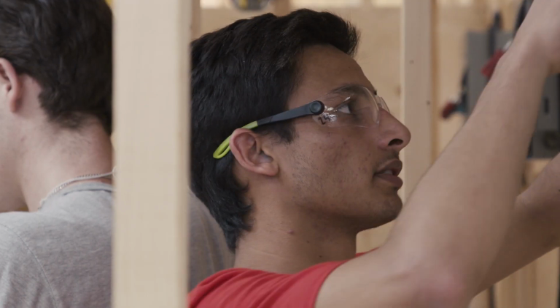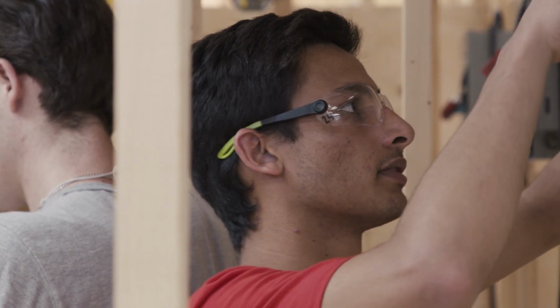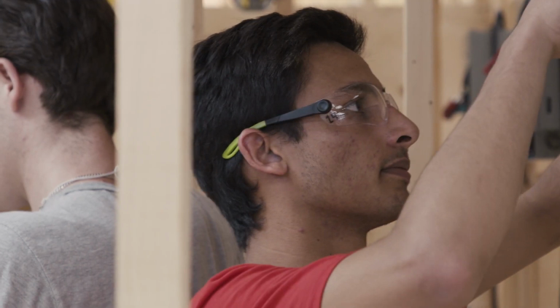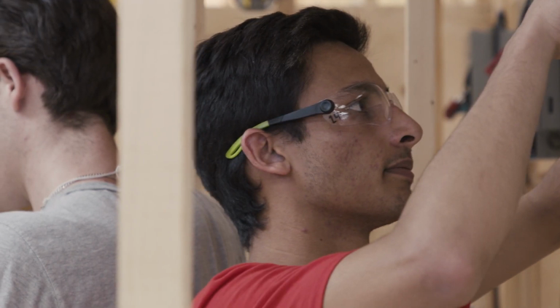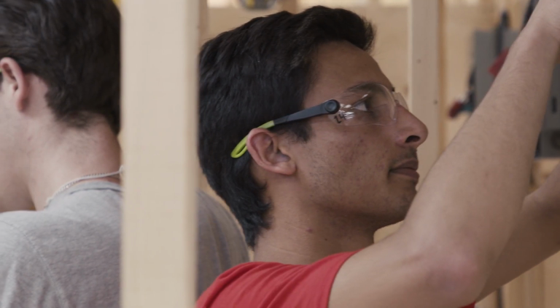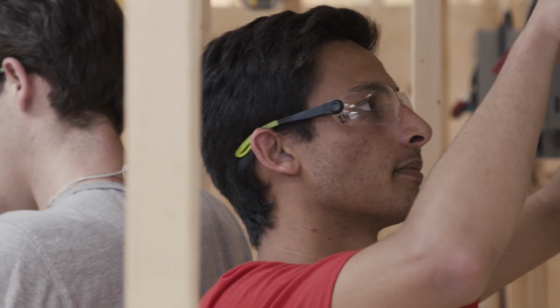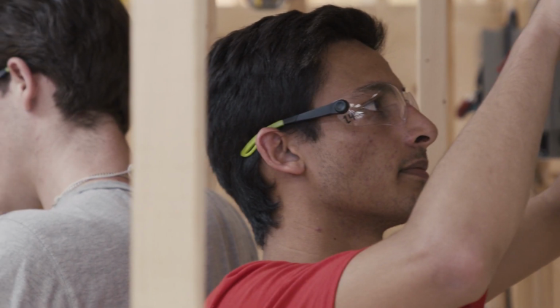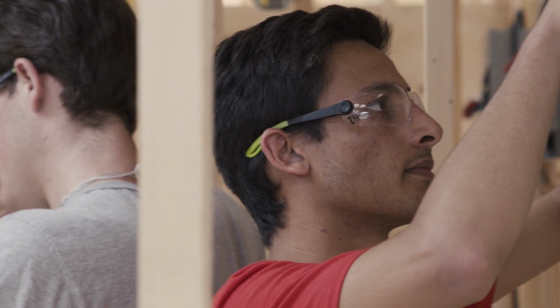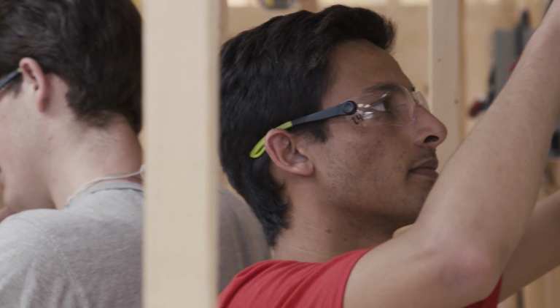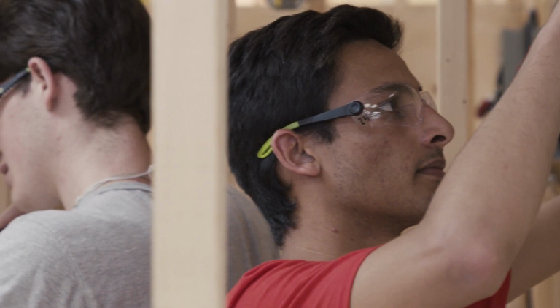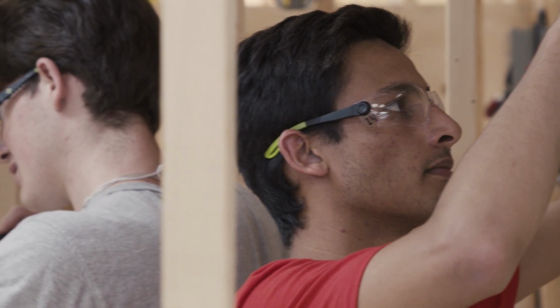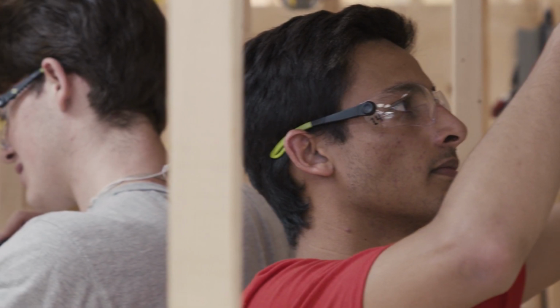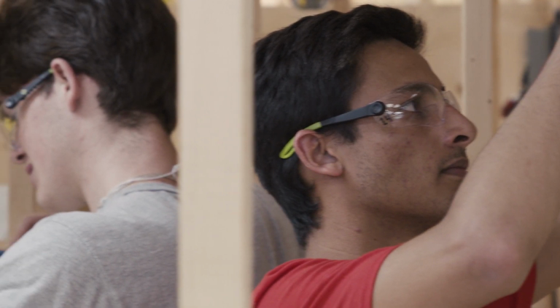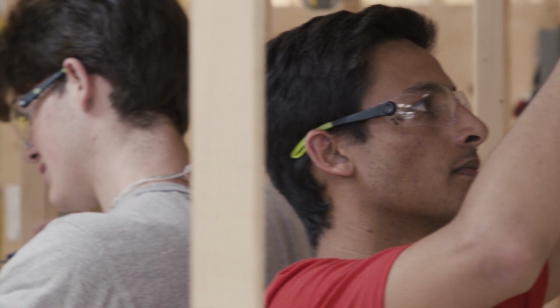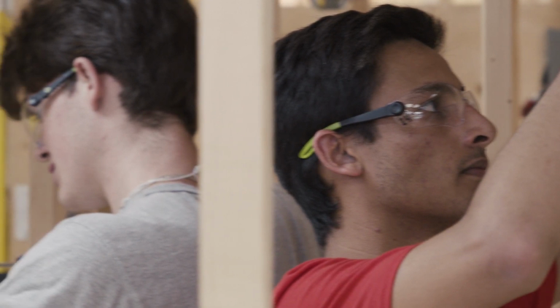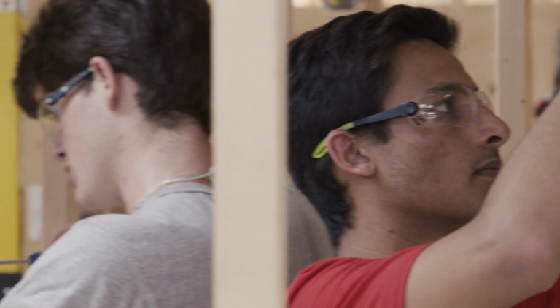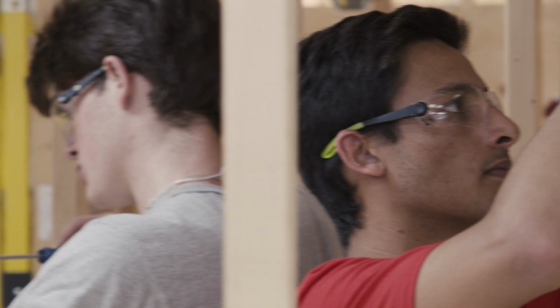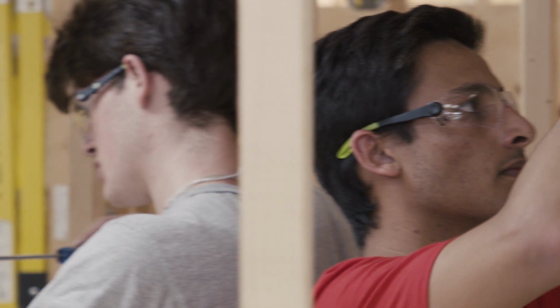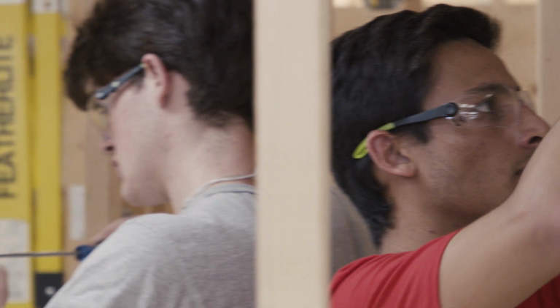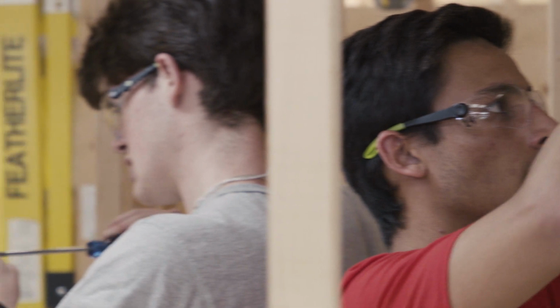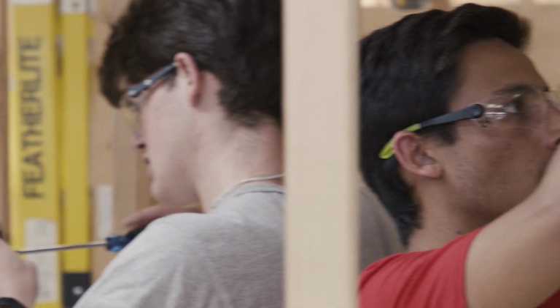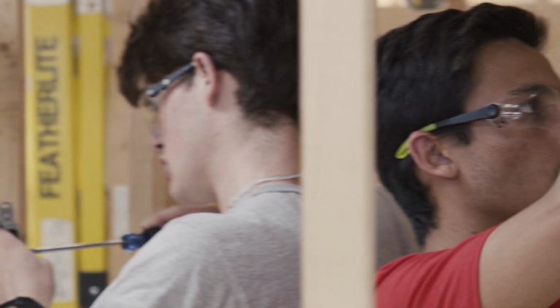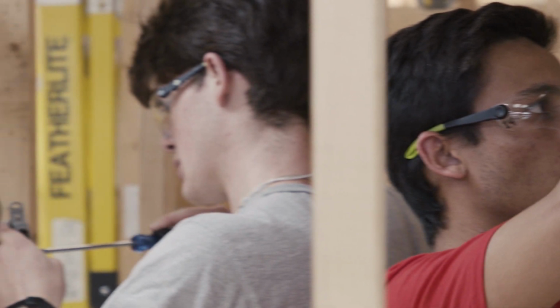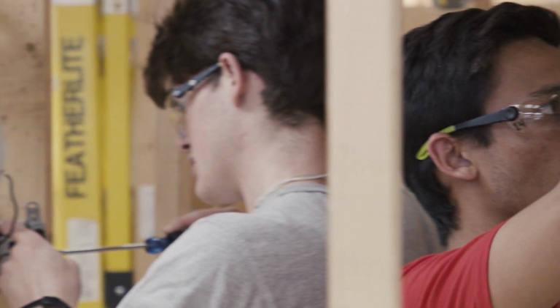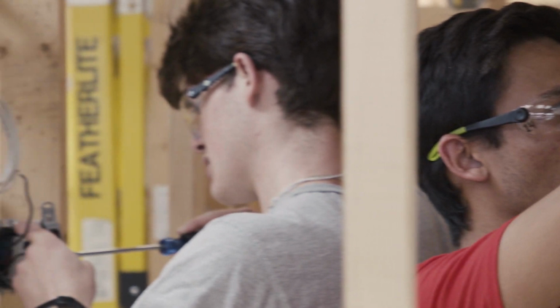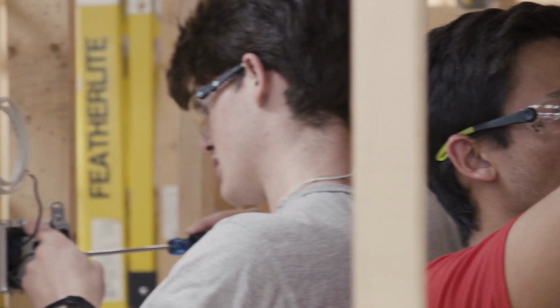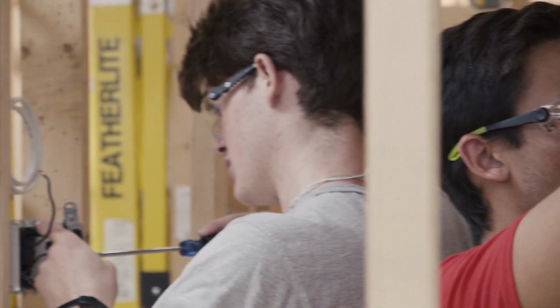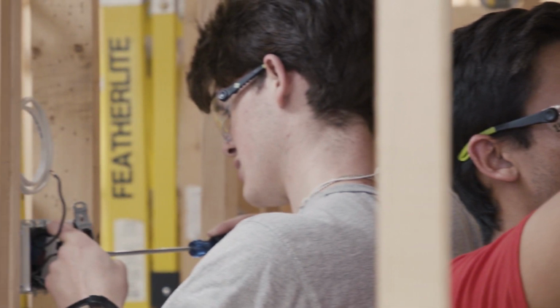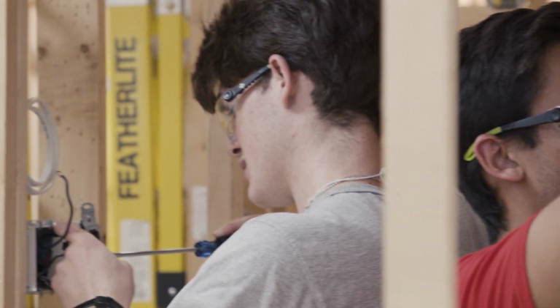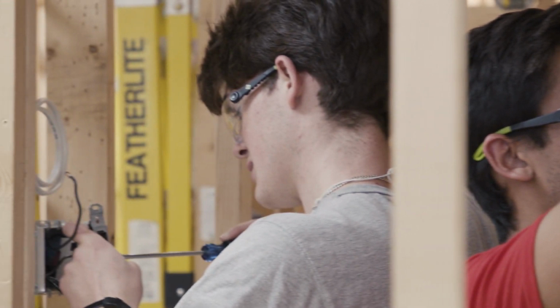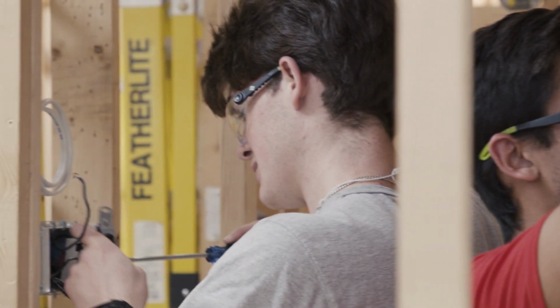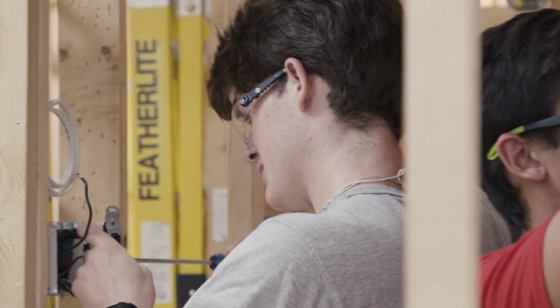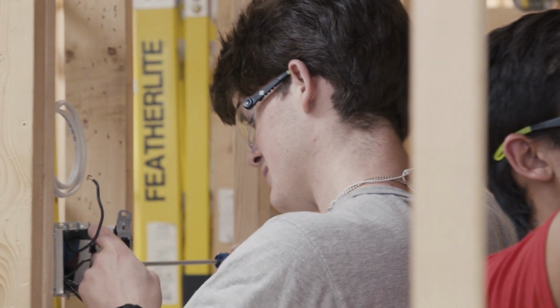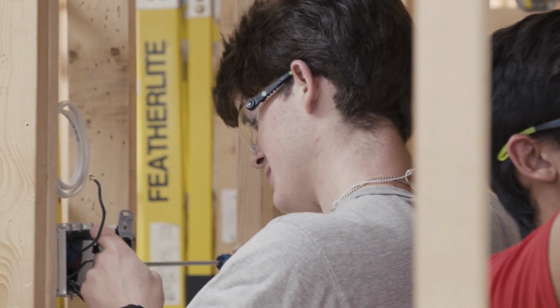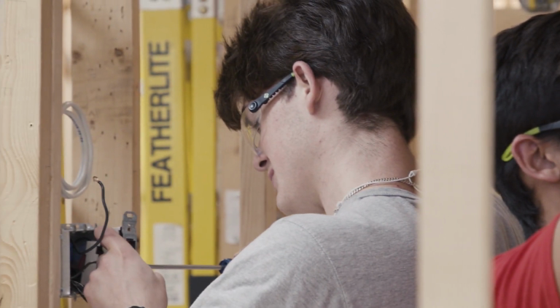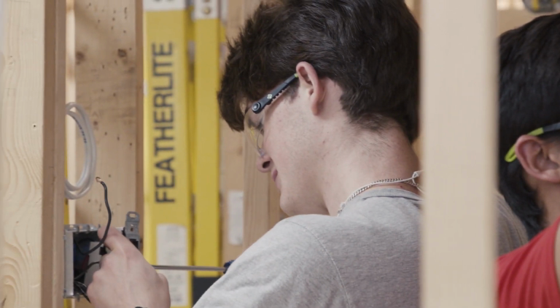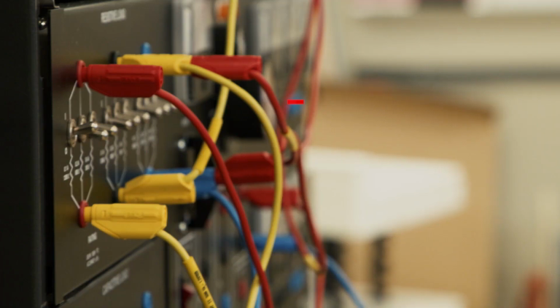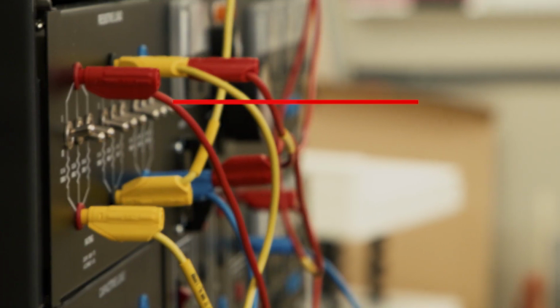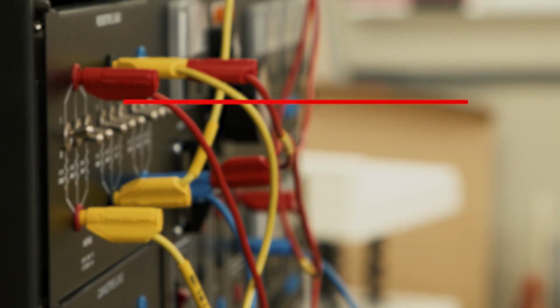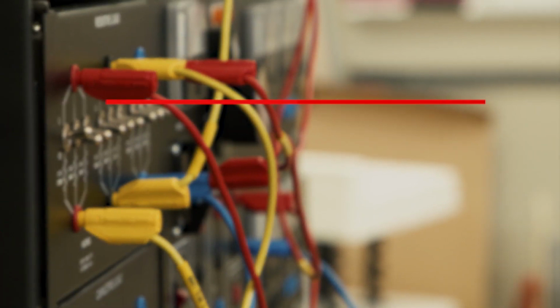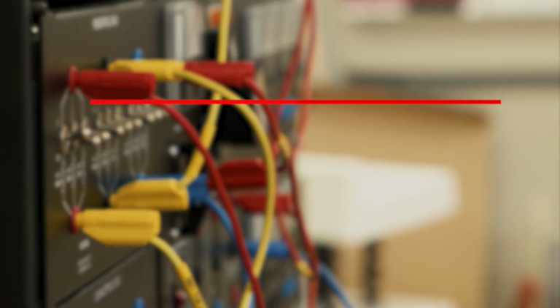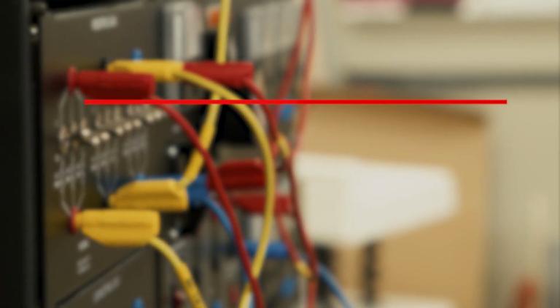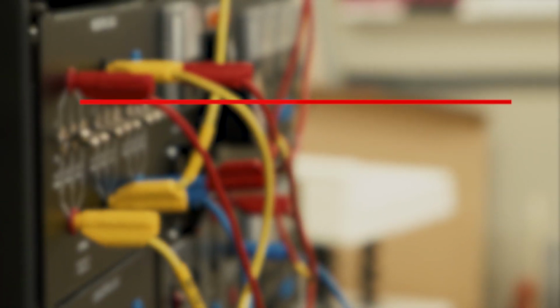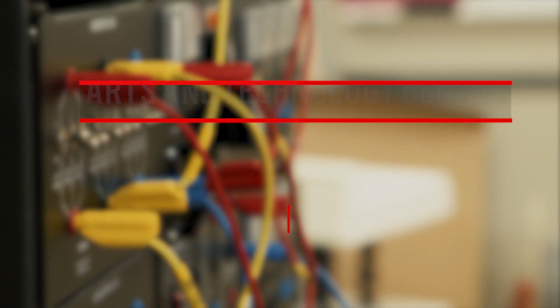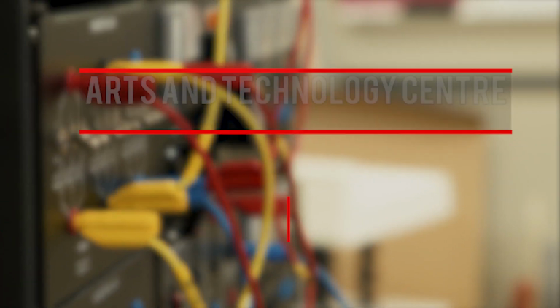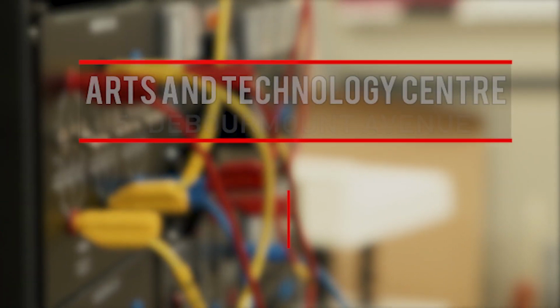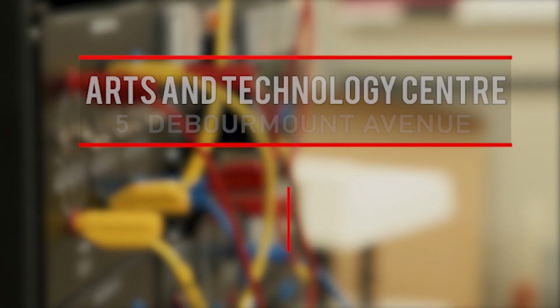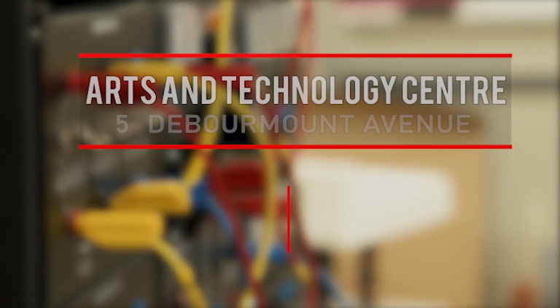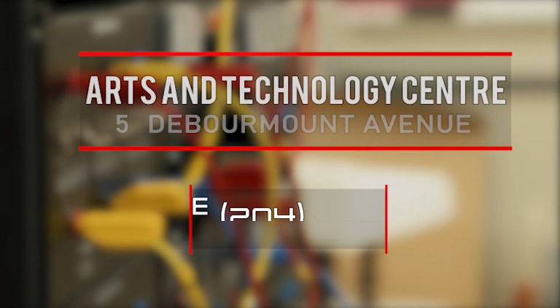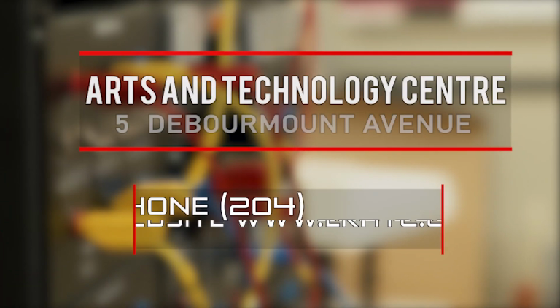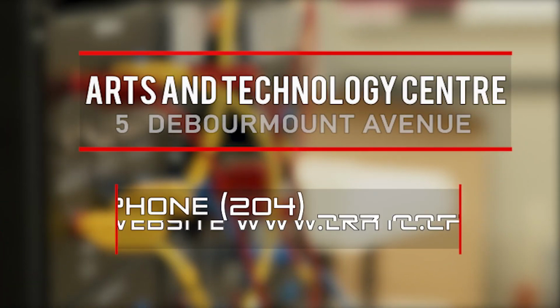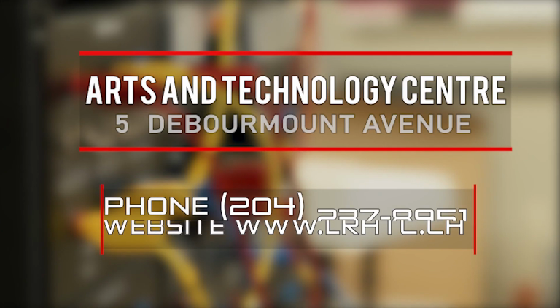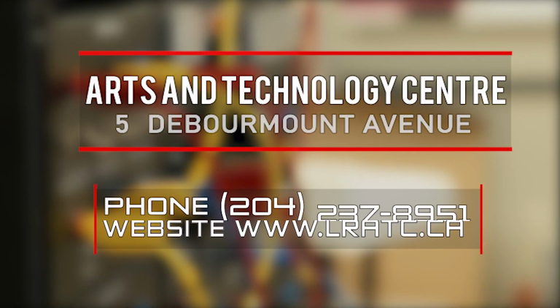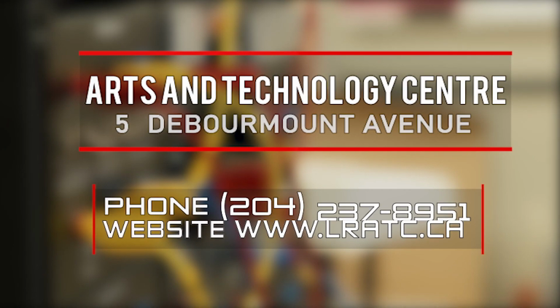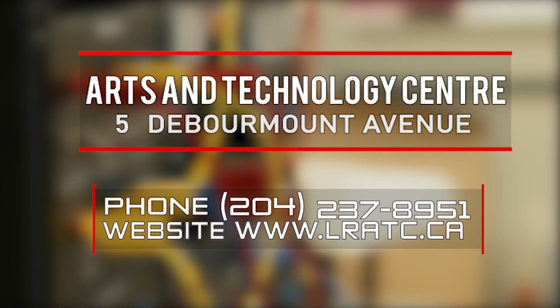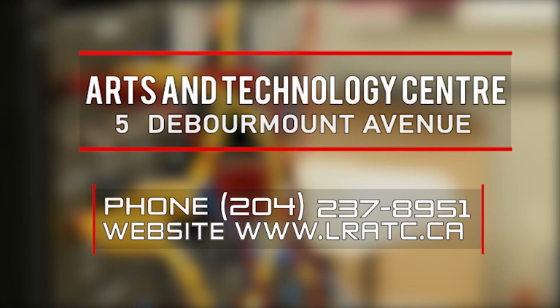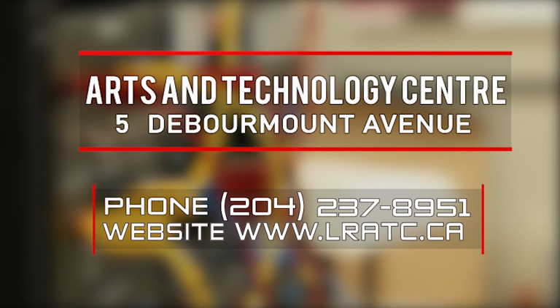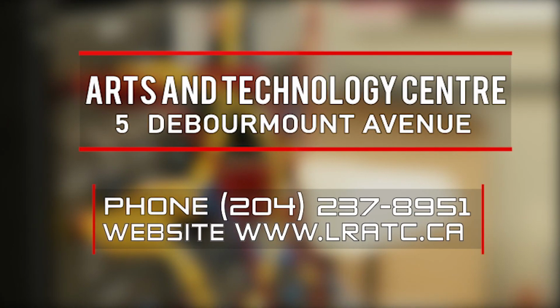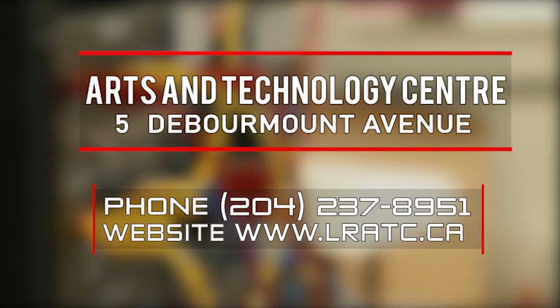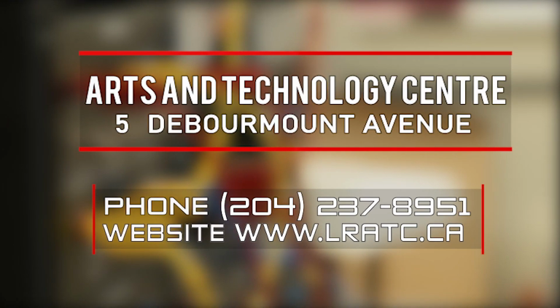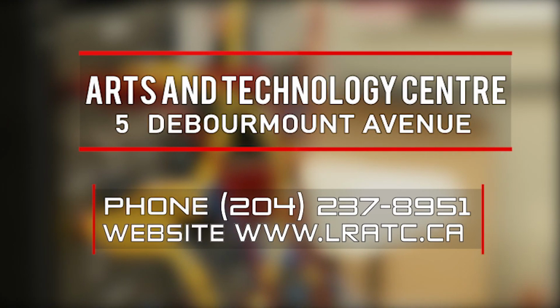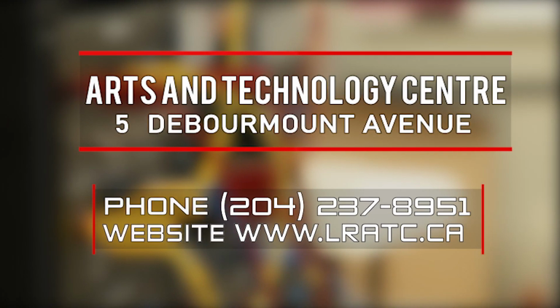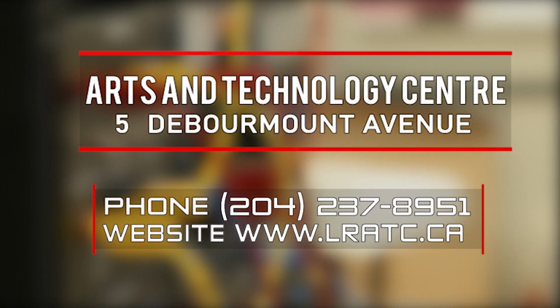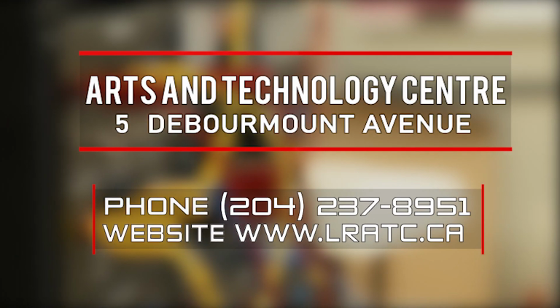Come and check out our Electrical Trades course at the Arts and Technology Center at 5 DeBormont Avenue, or call at 204-237-8951.